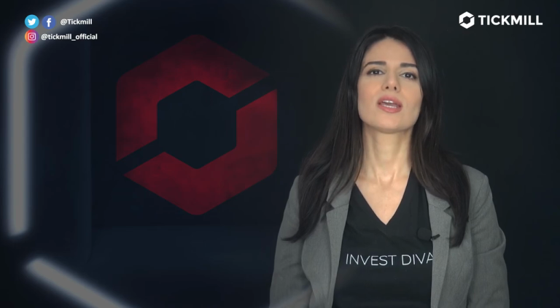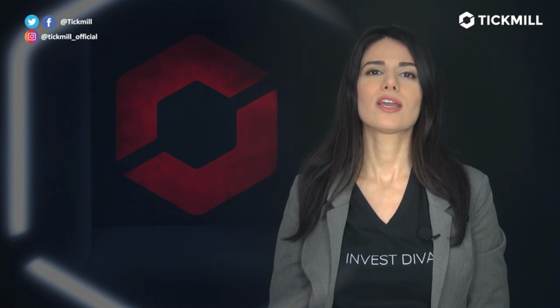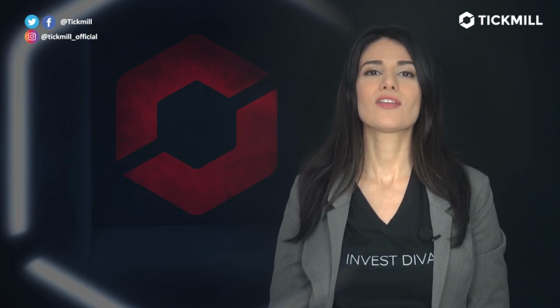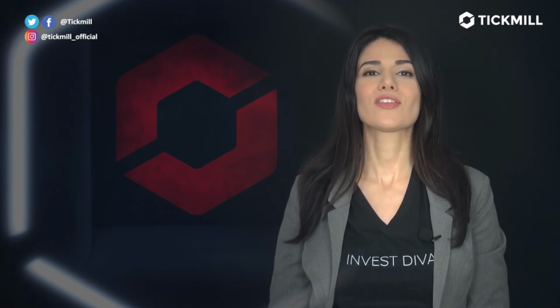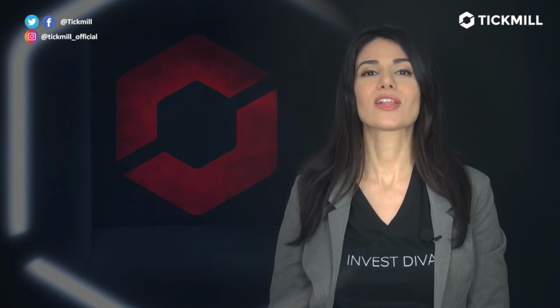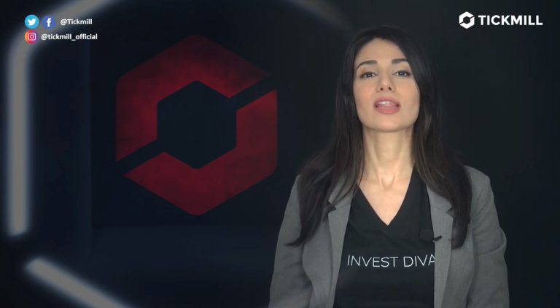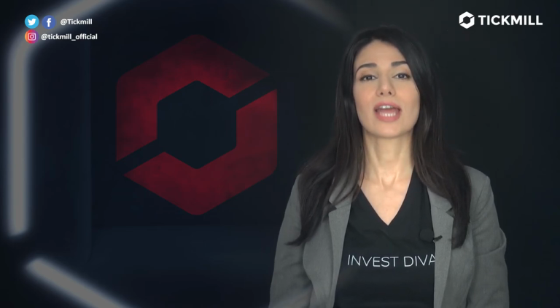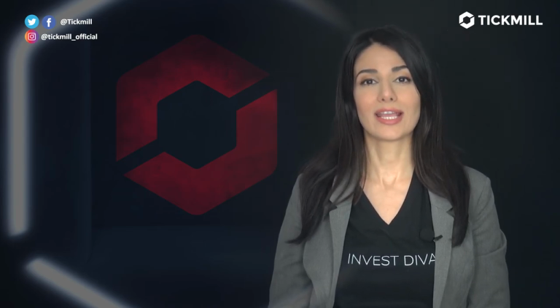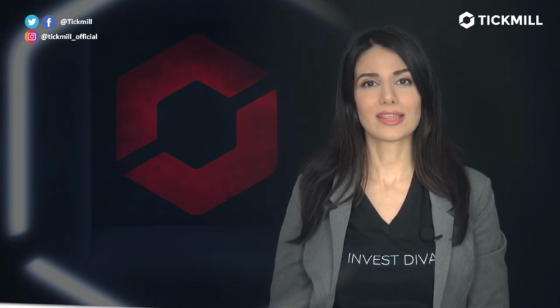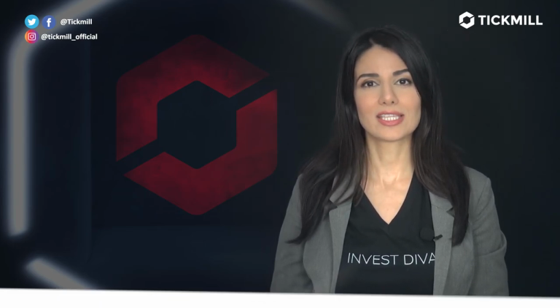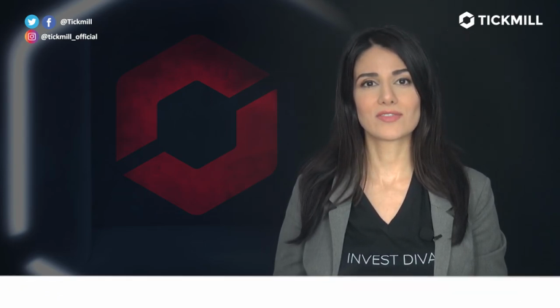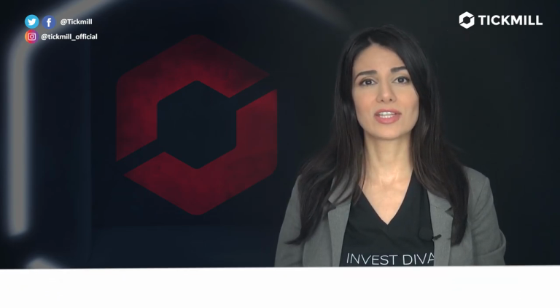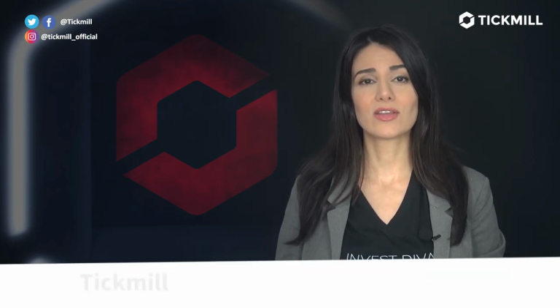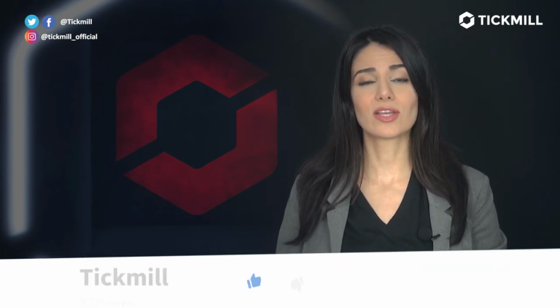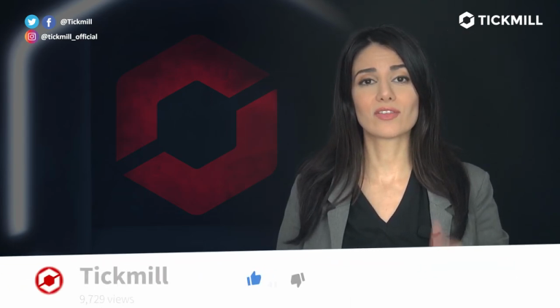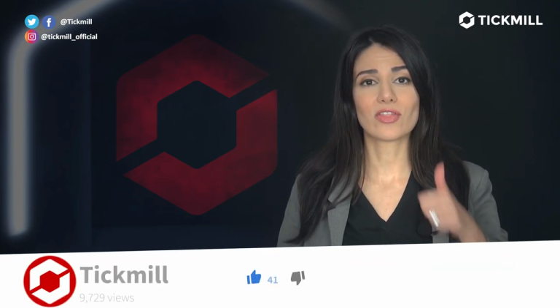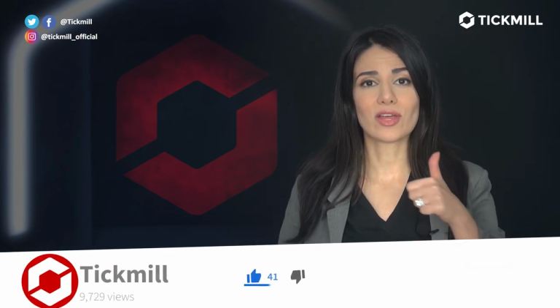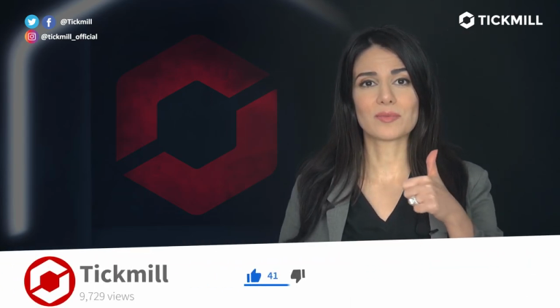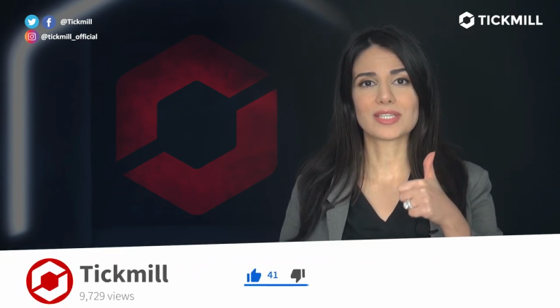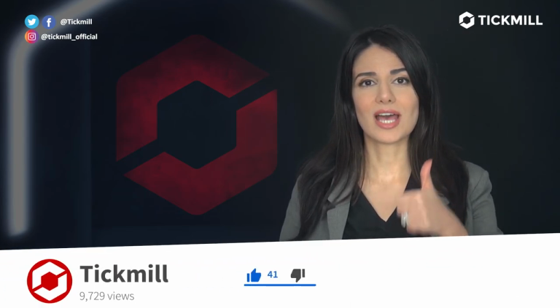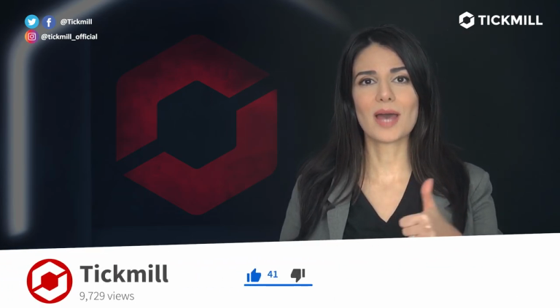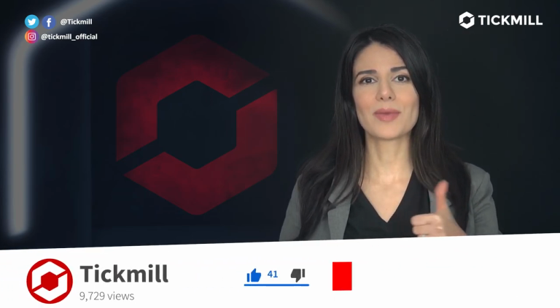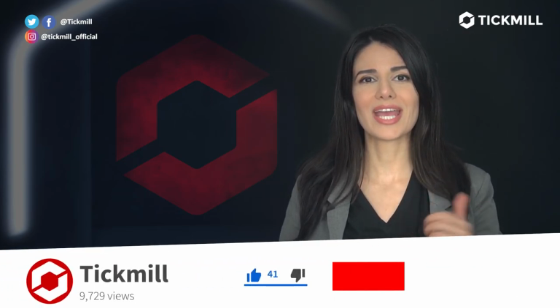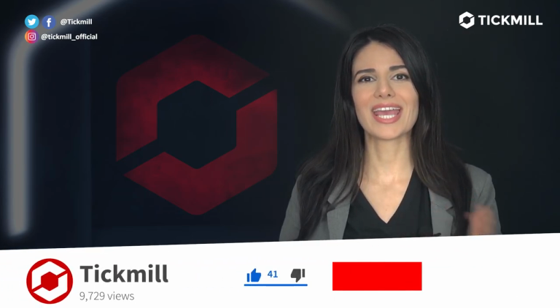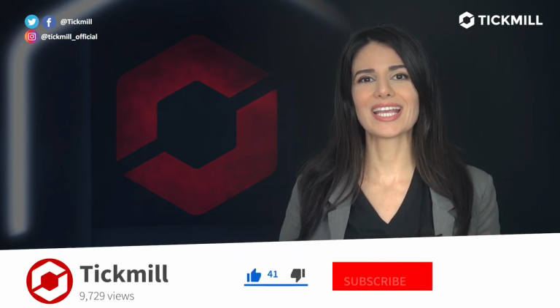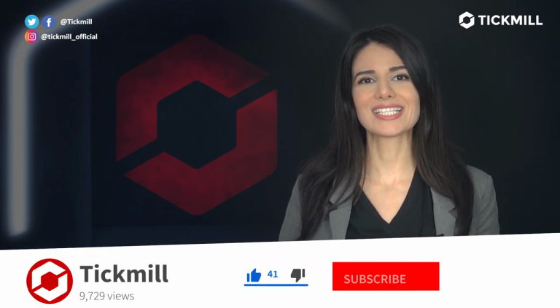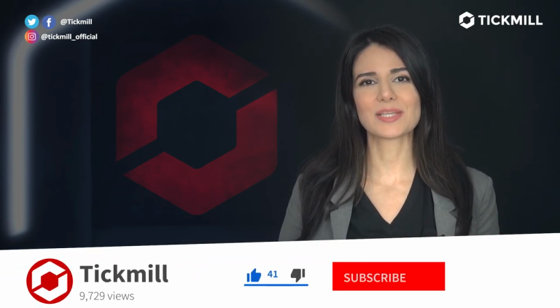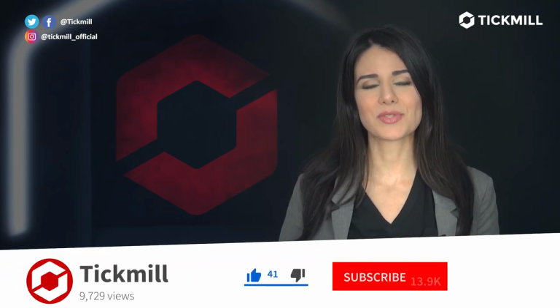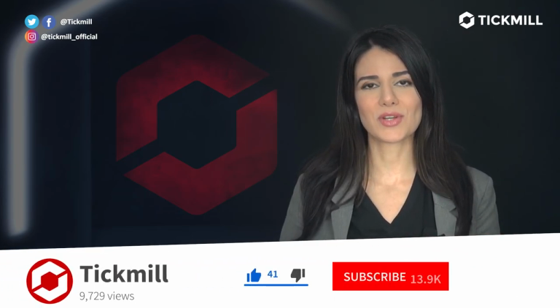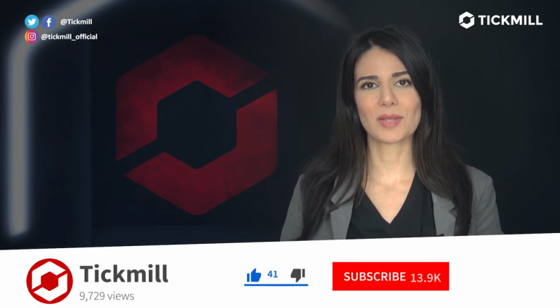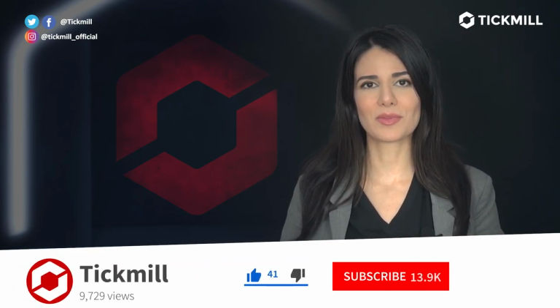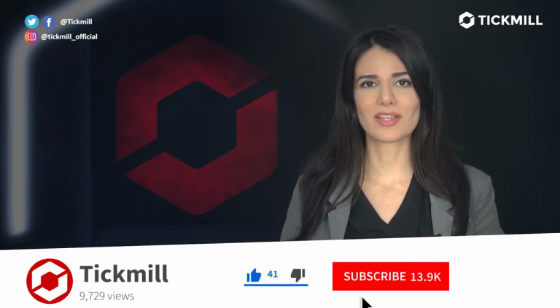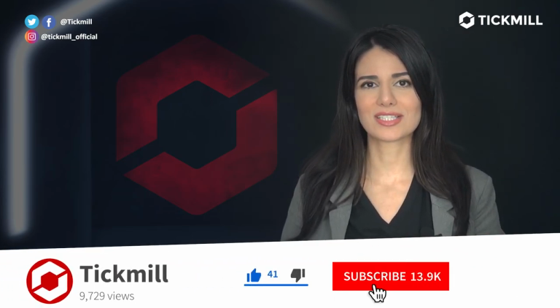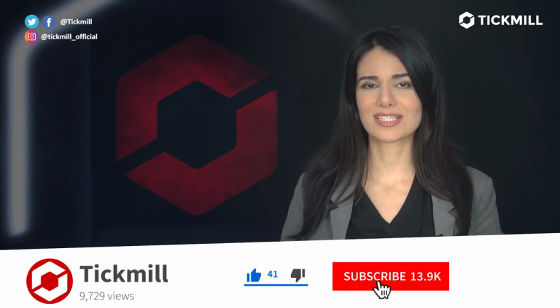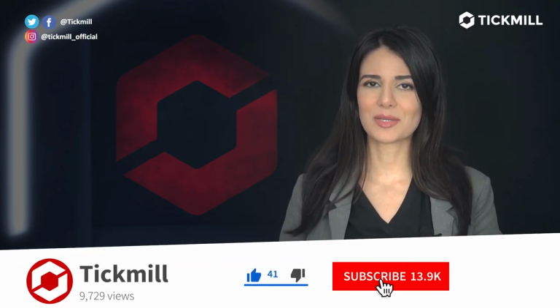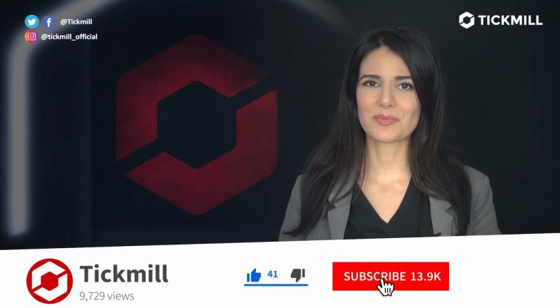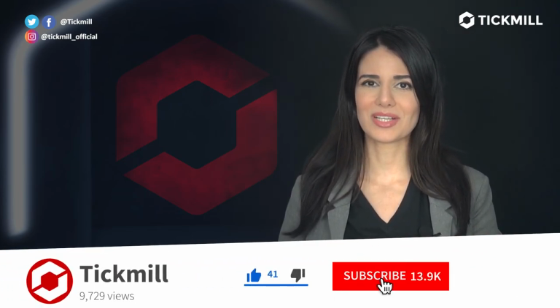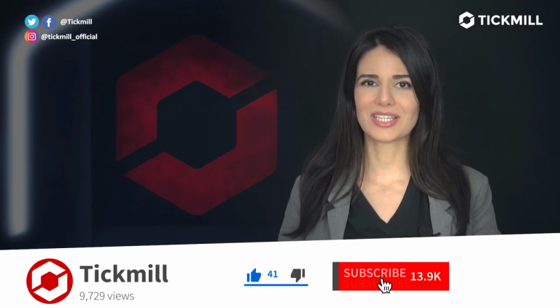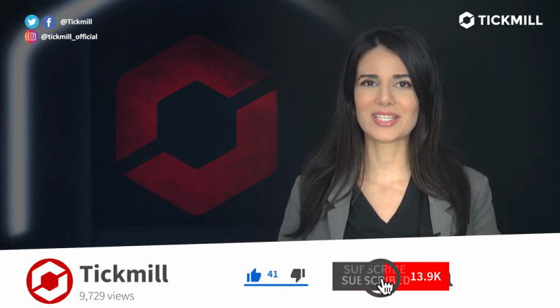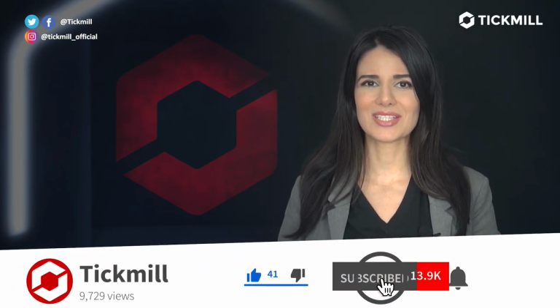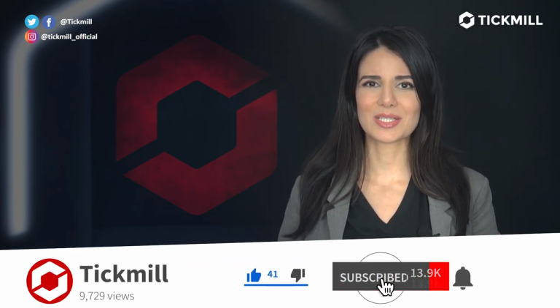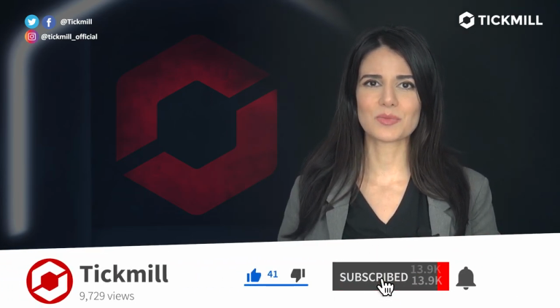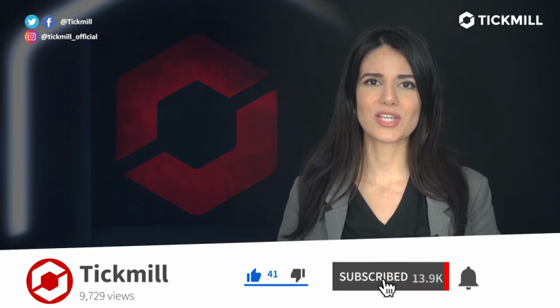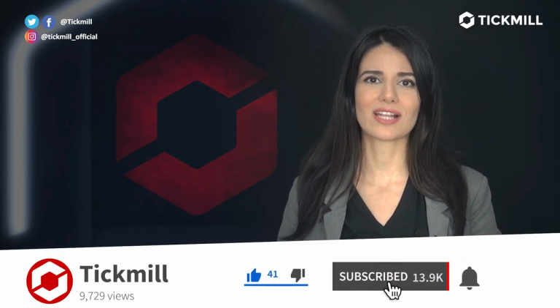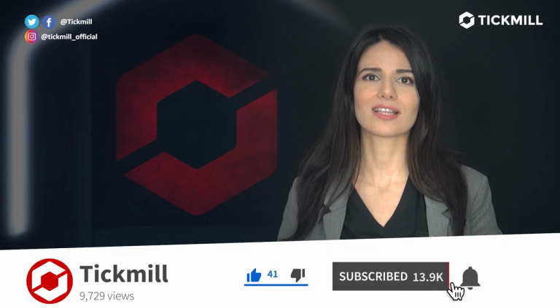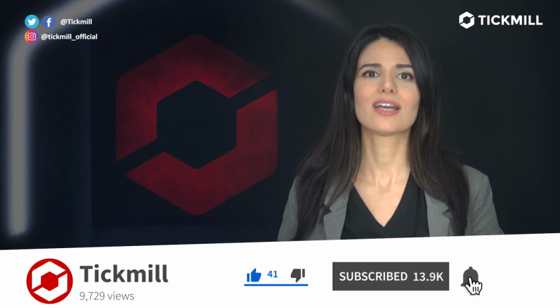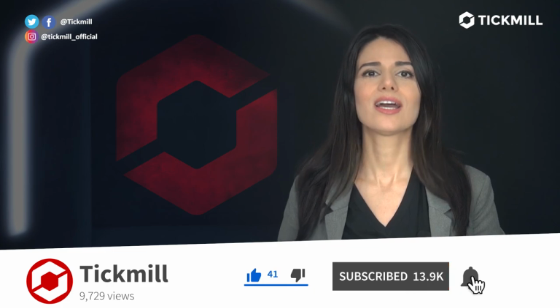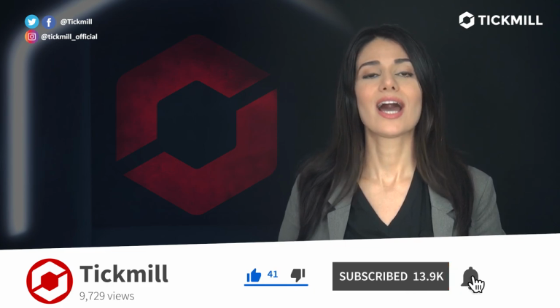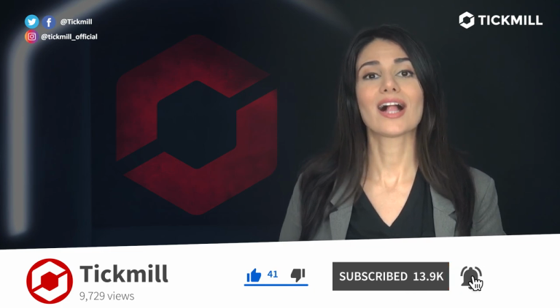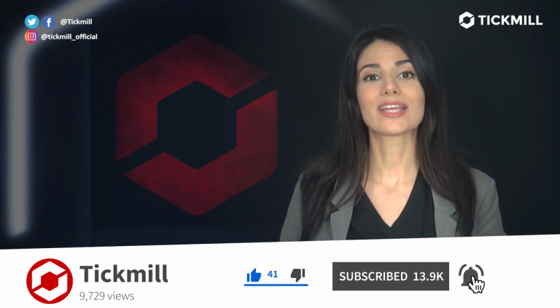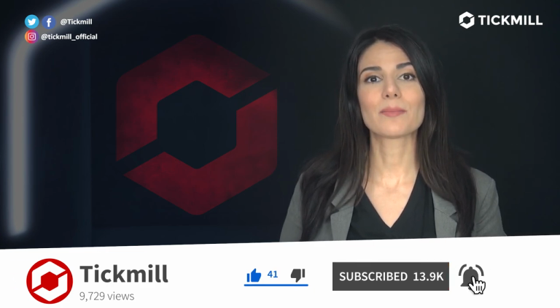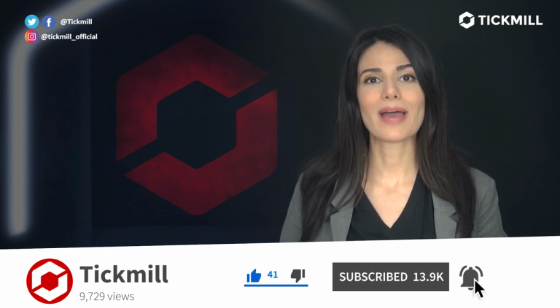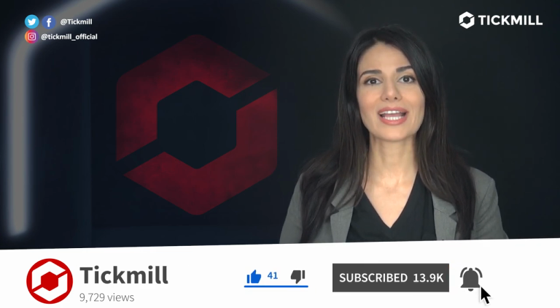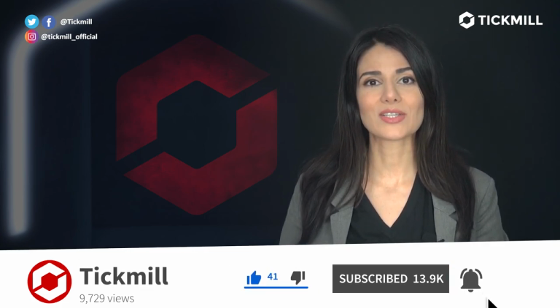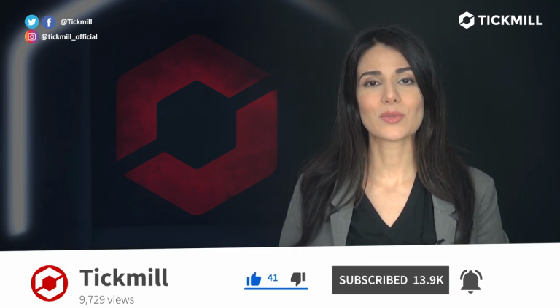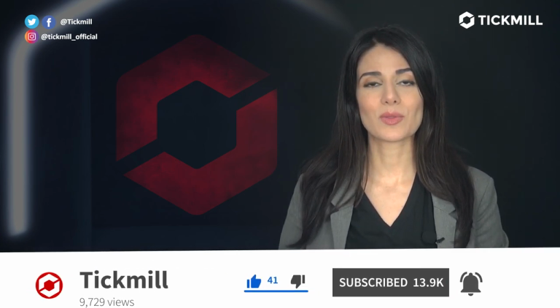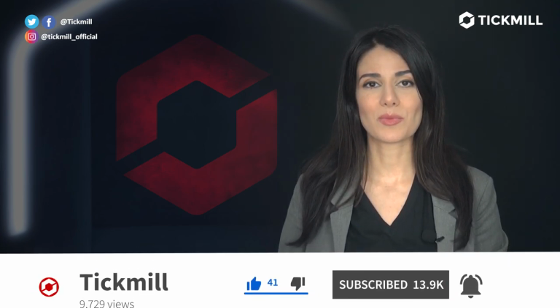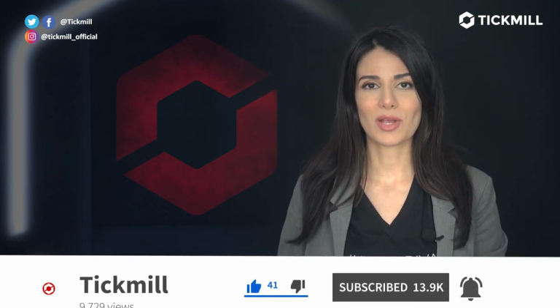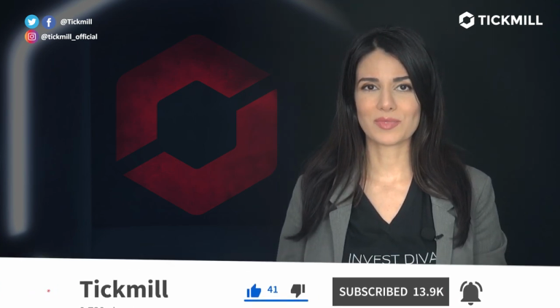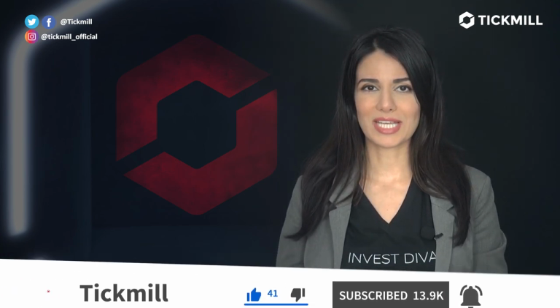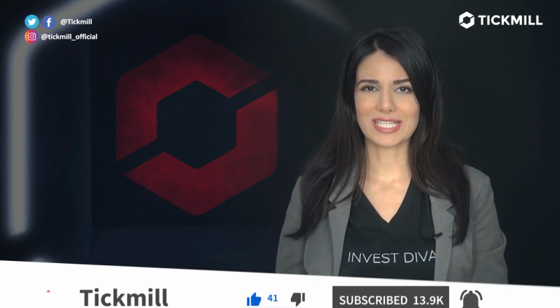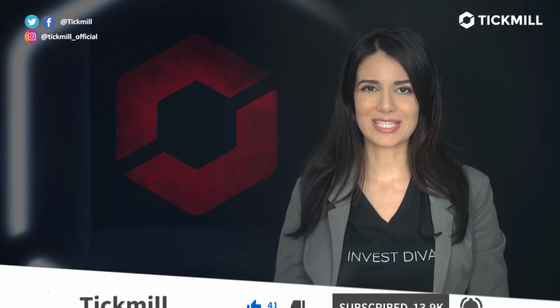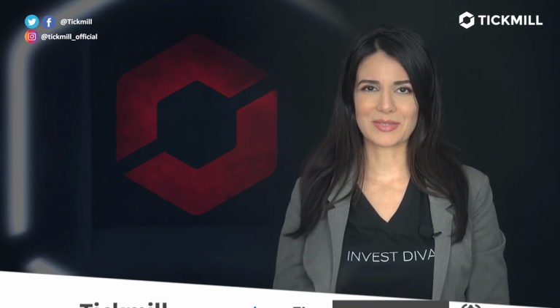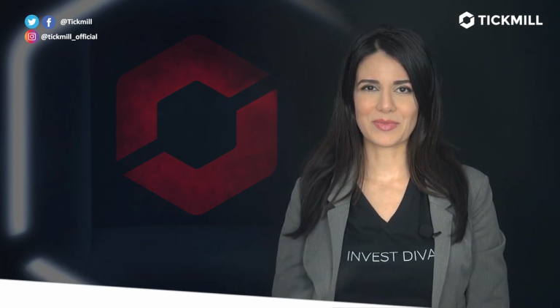If you liked this video, give it a thumbs up and subscribe to the Tick Mill YouTube channel. I'll get back to you with more updates tomorrow.